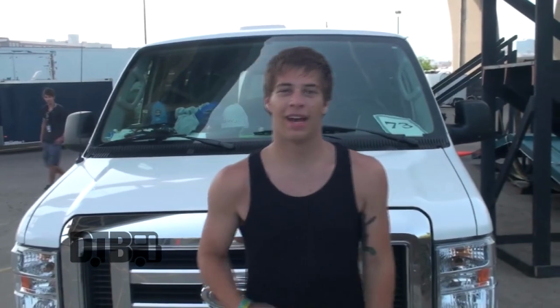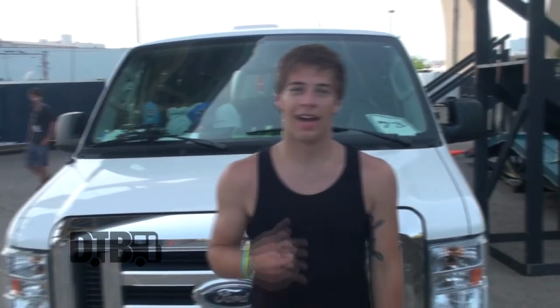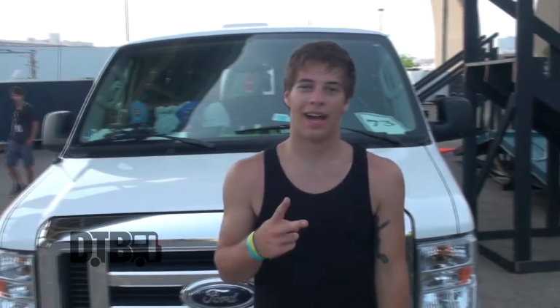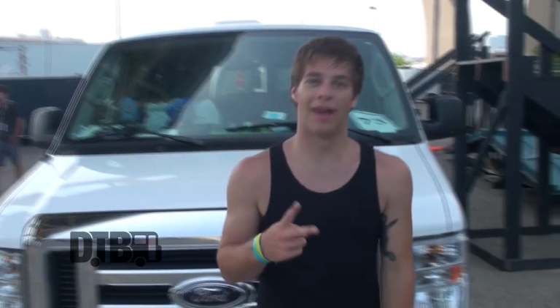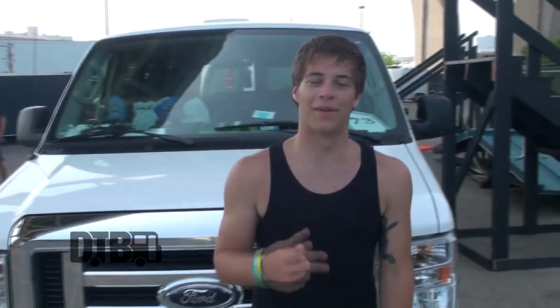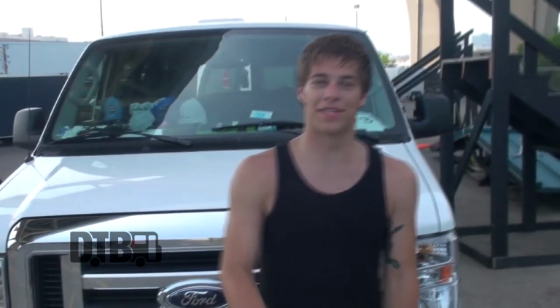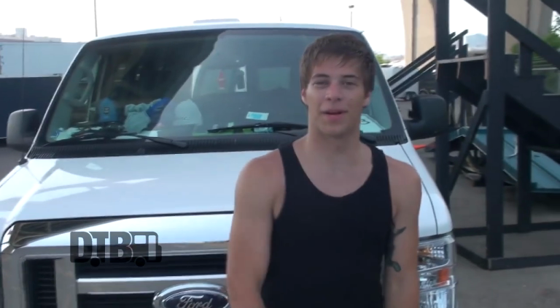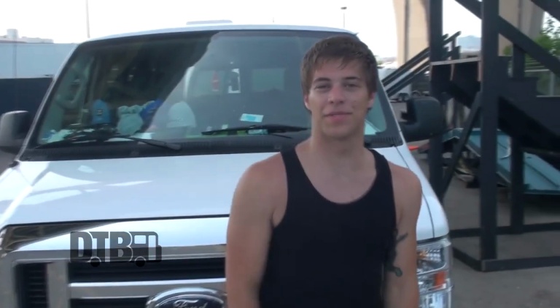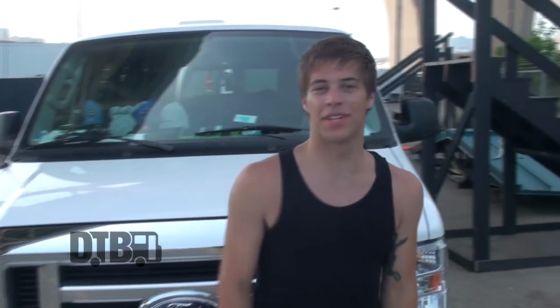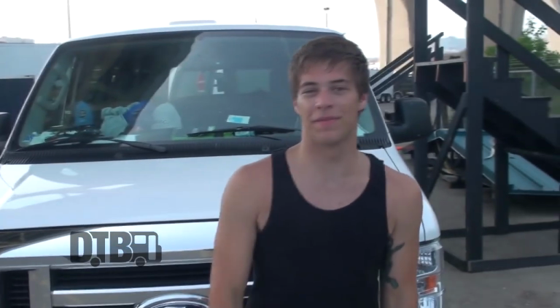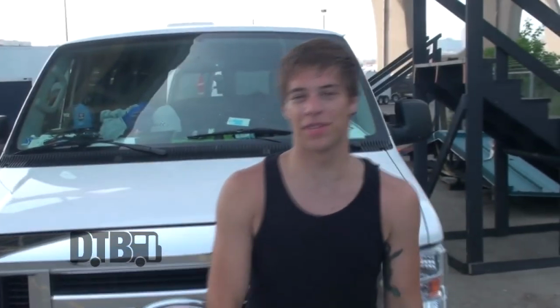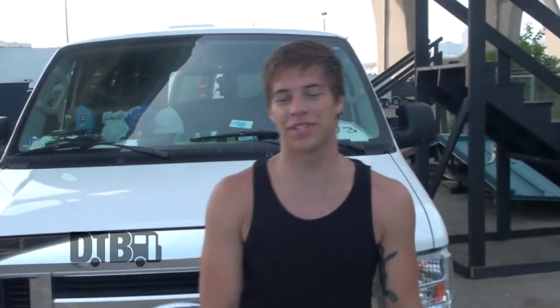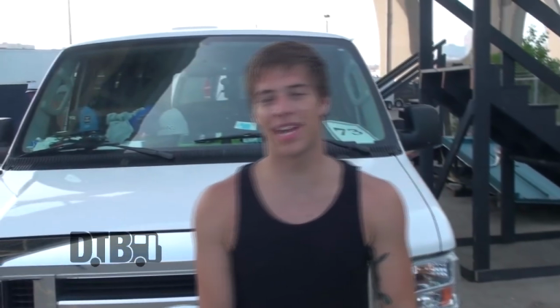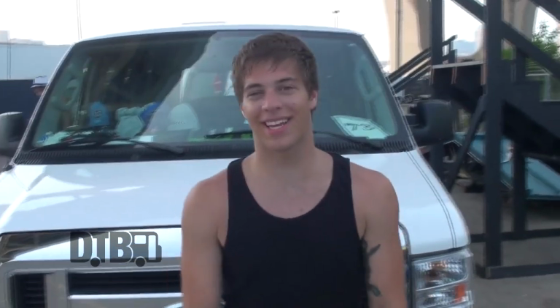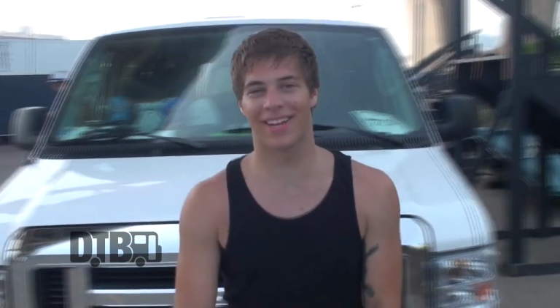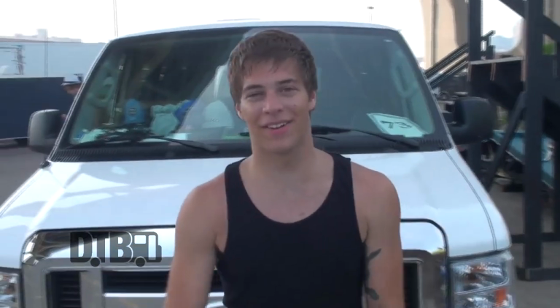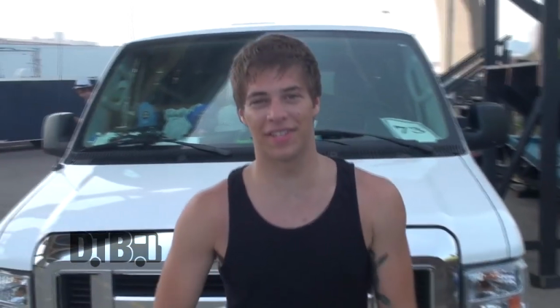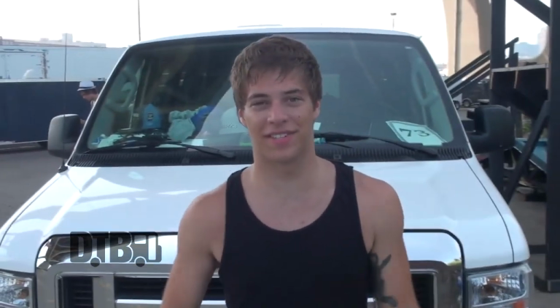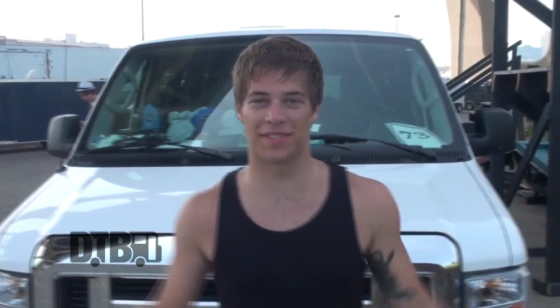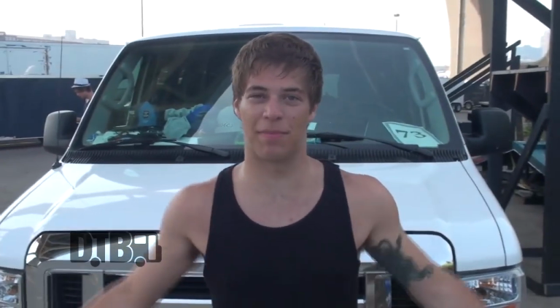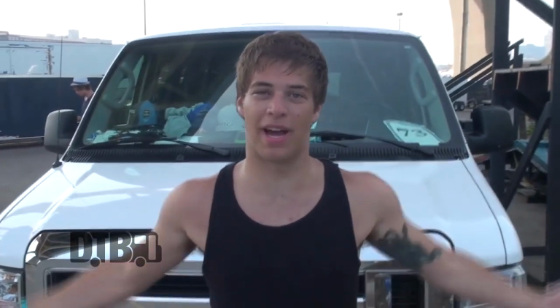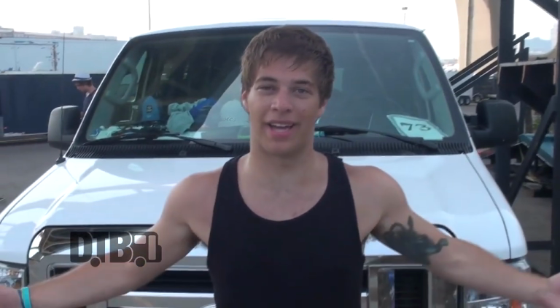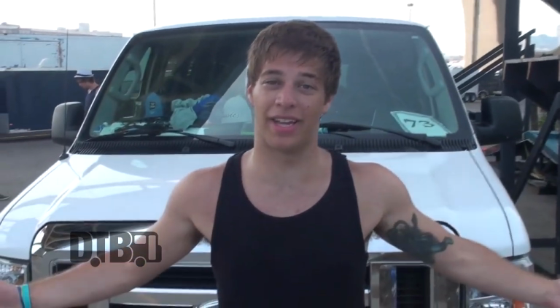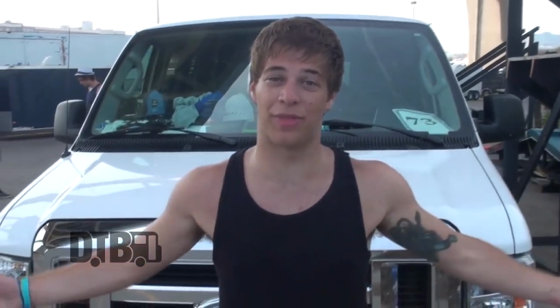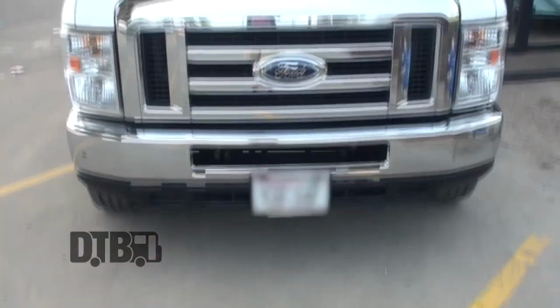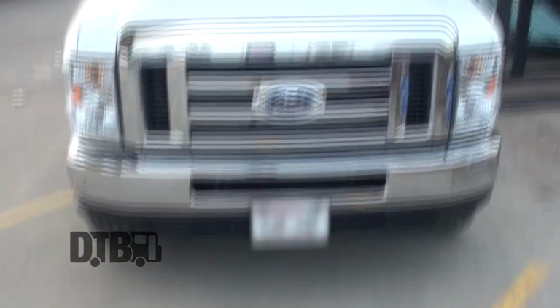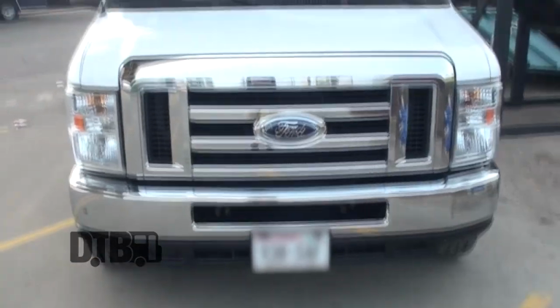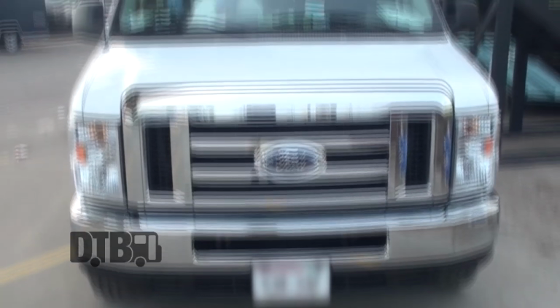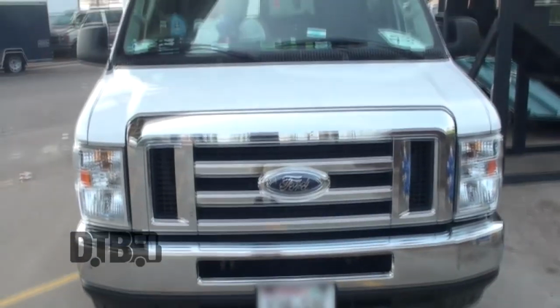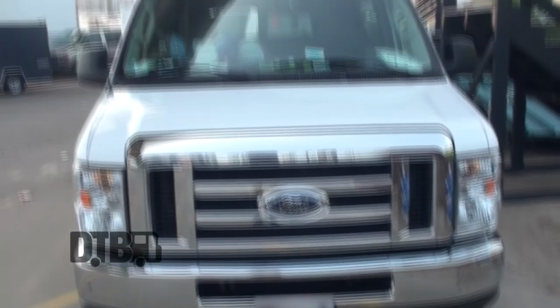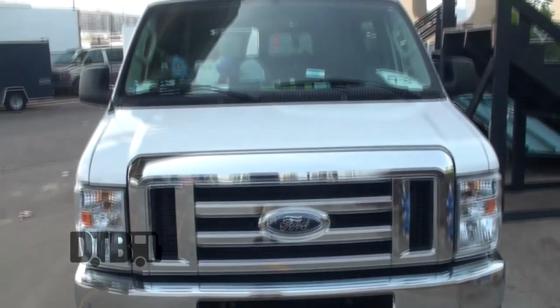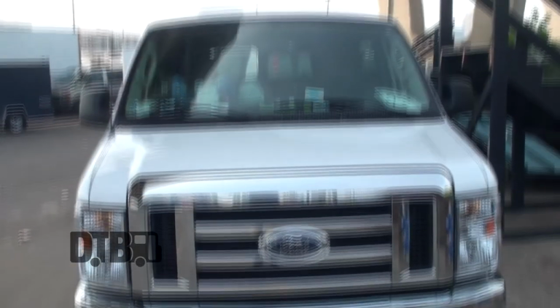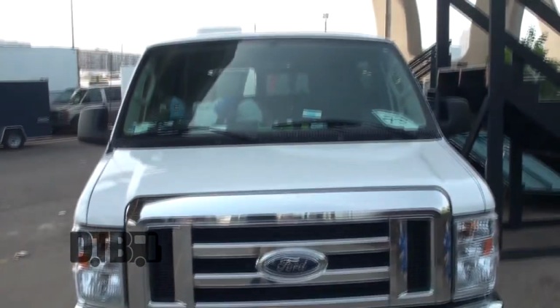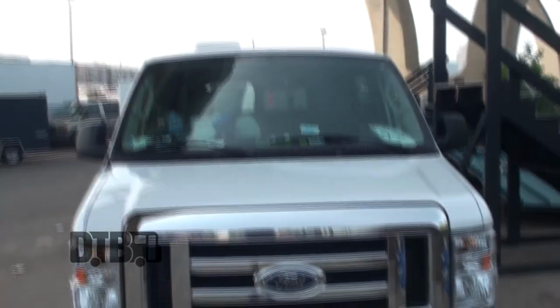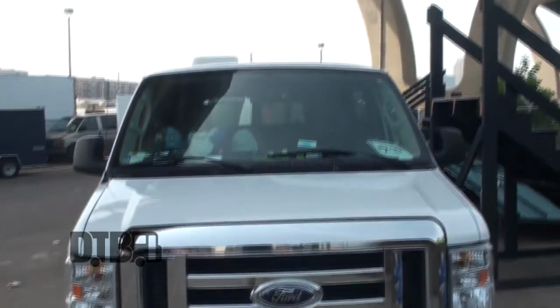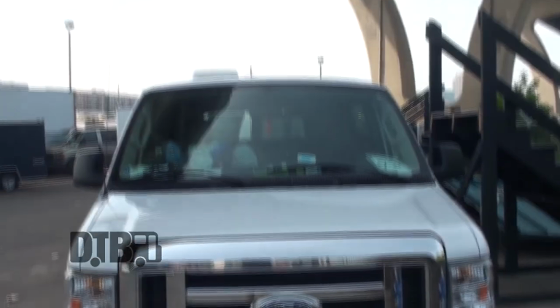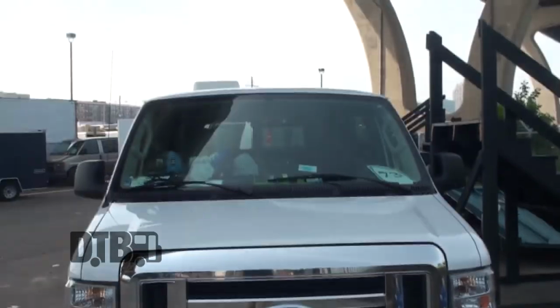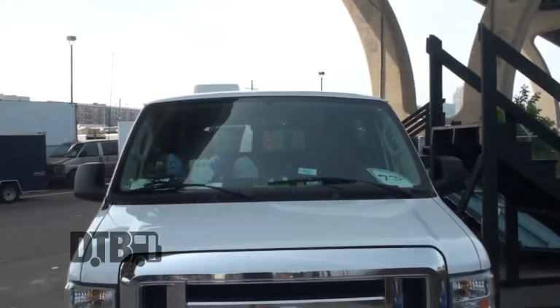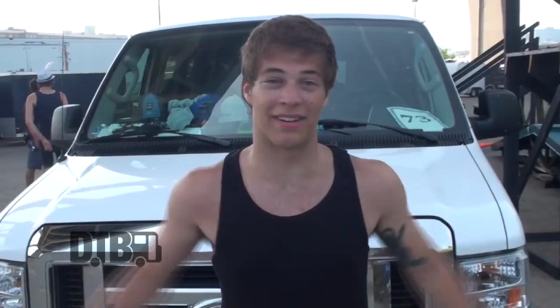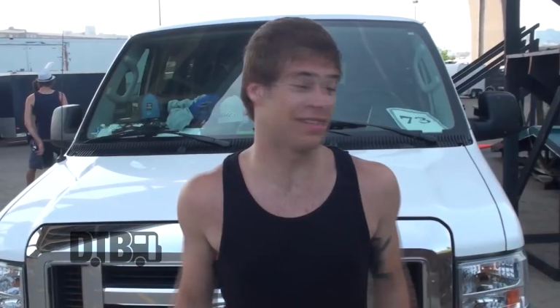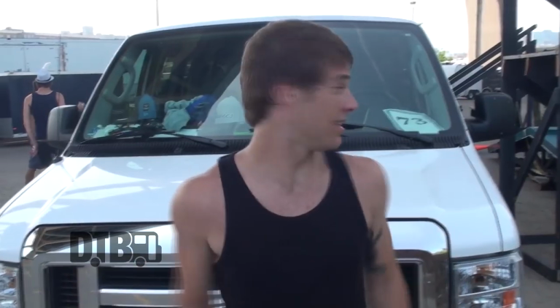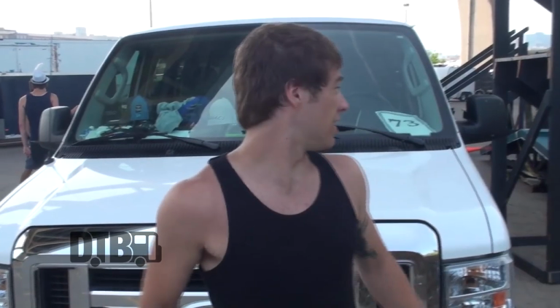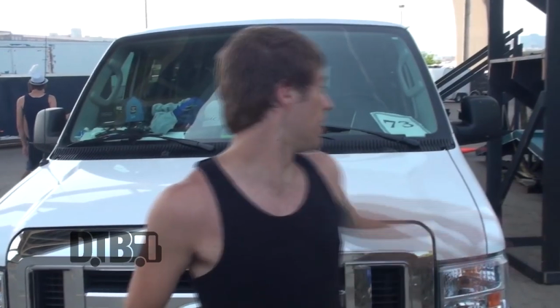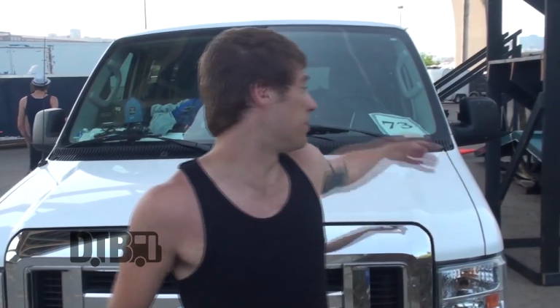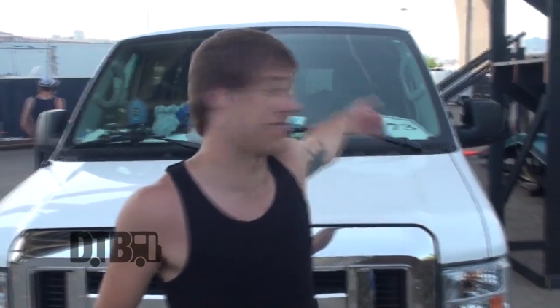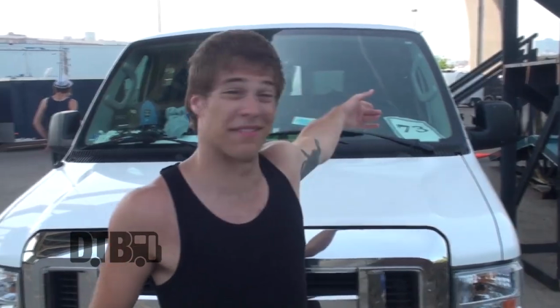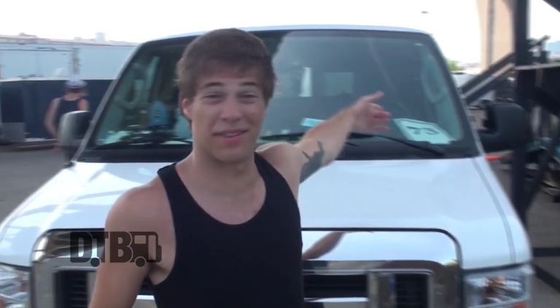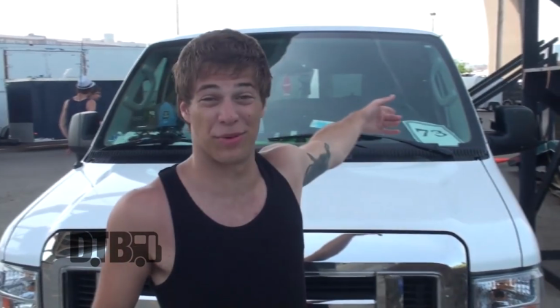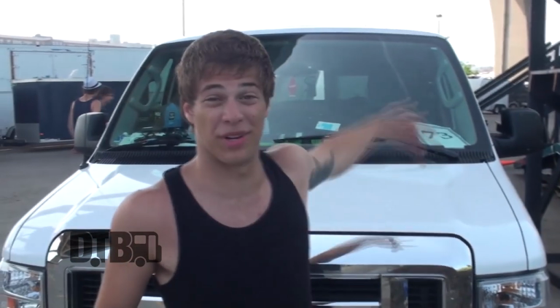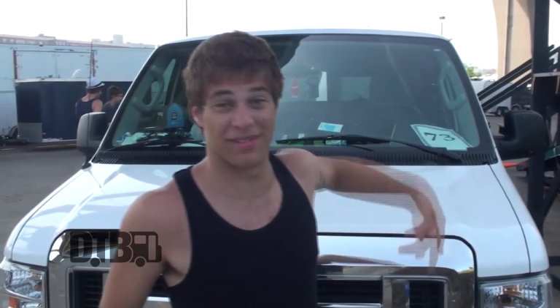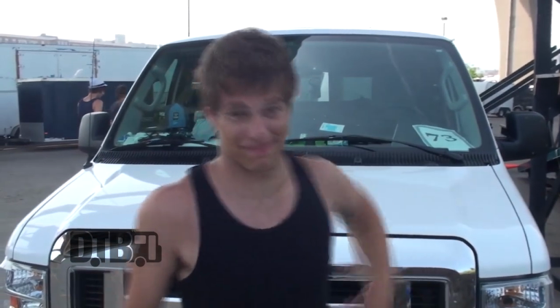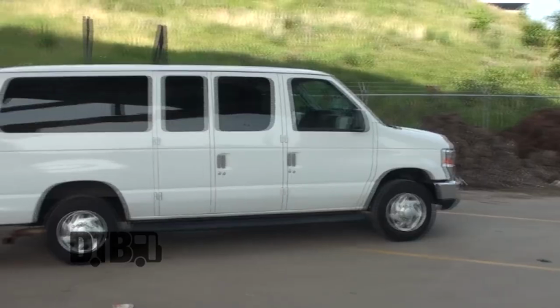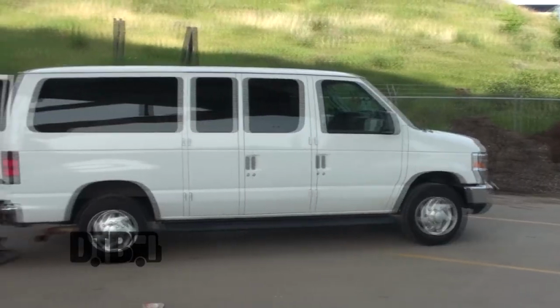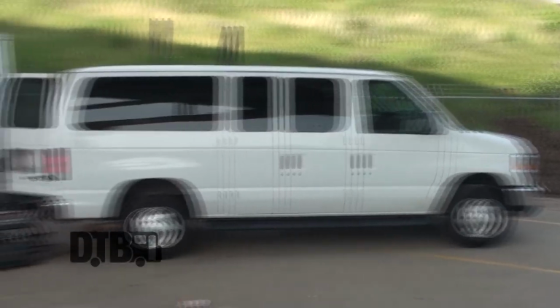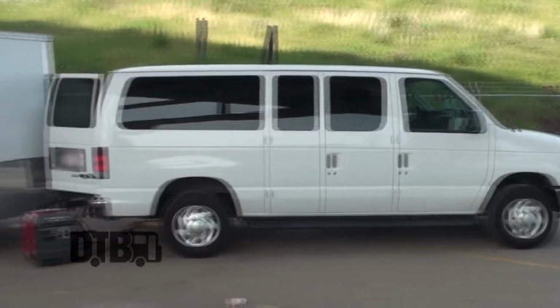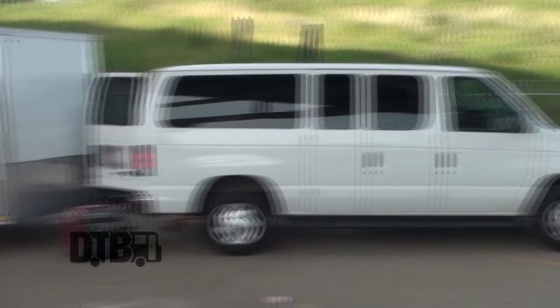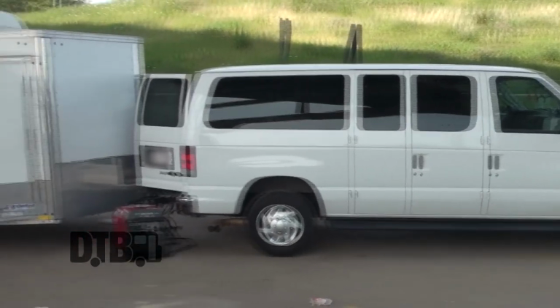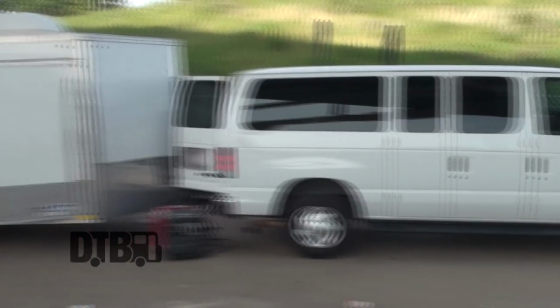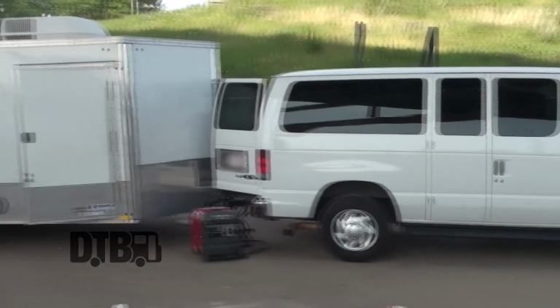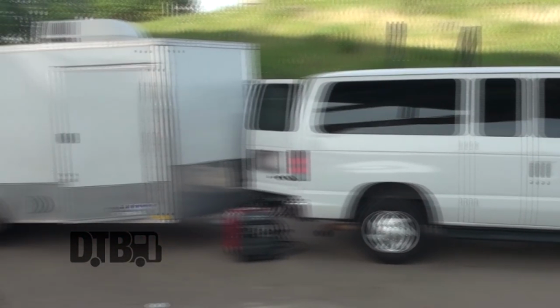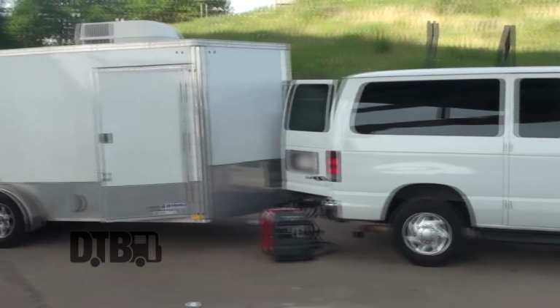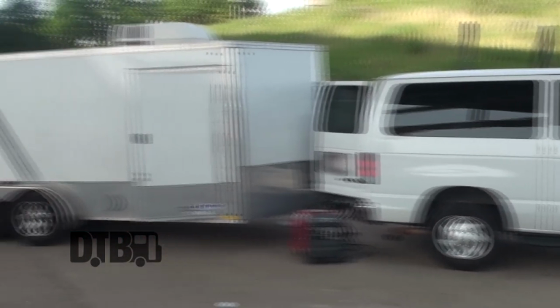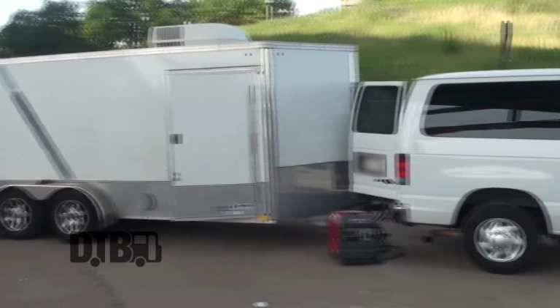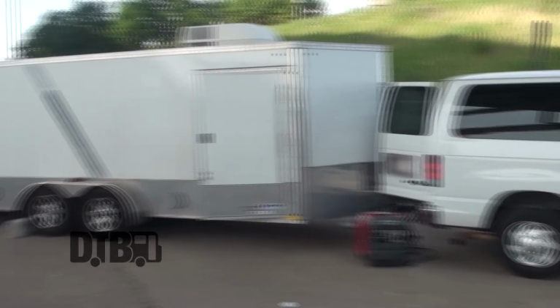Hey, what's up? Steven Jurczak here and this is my E350 40 kind of line van, number 73. Let's show you around.